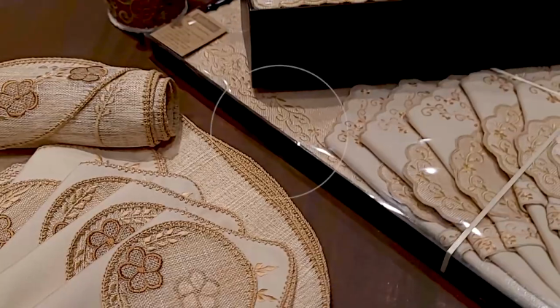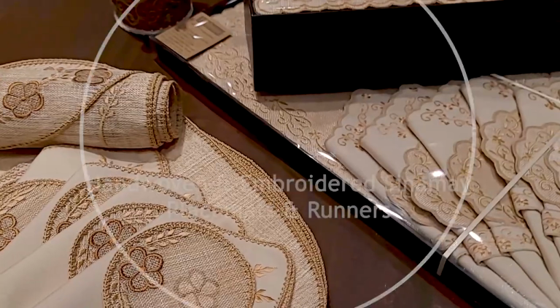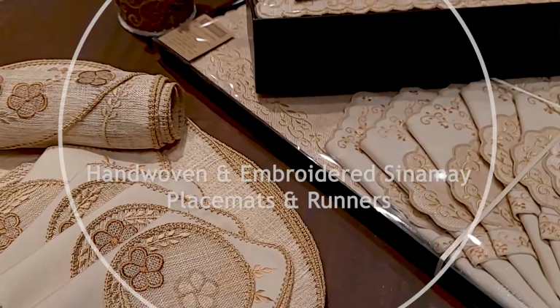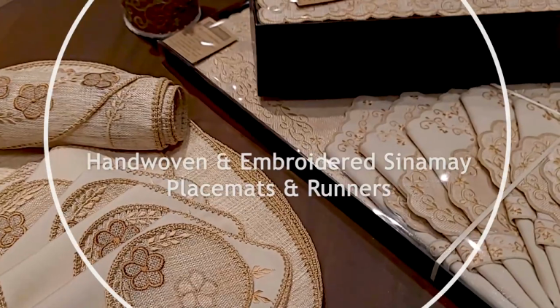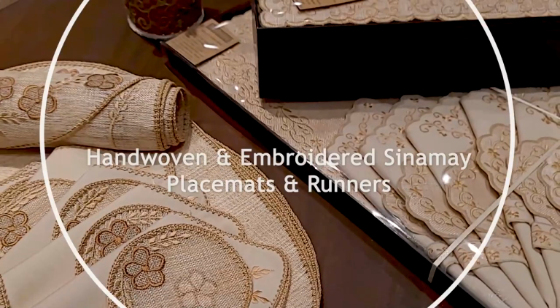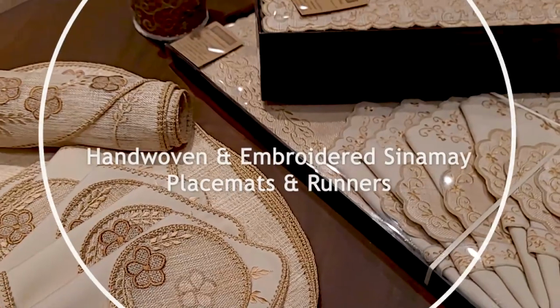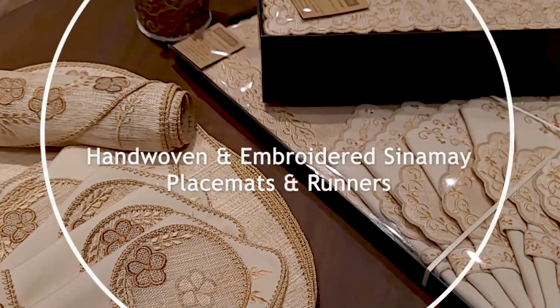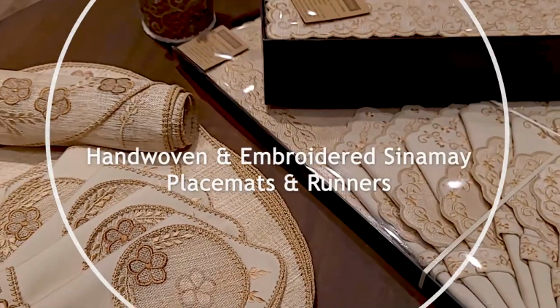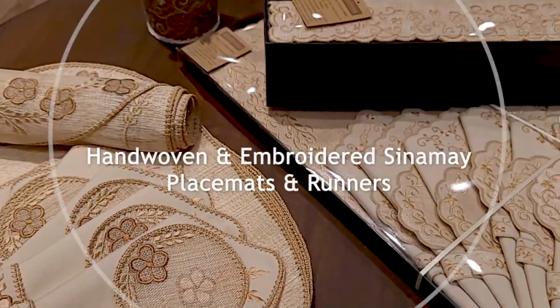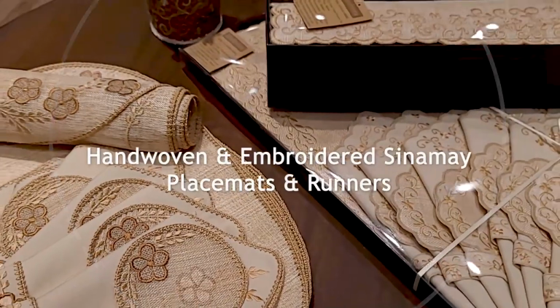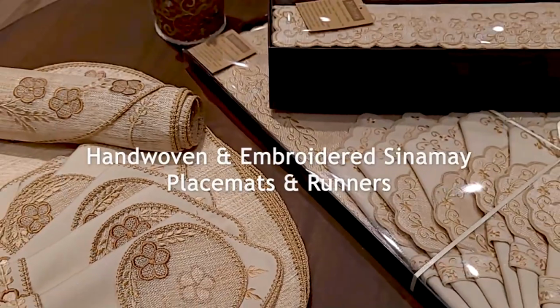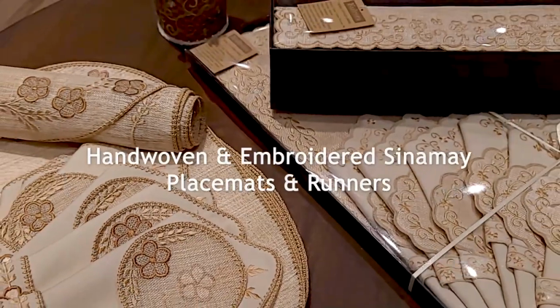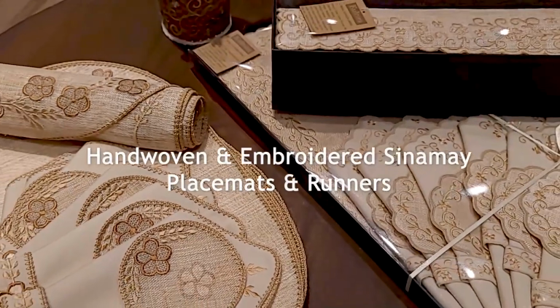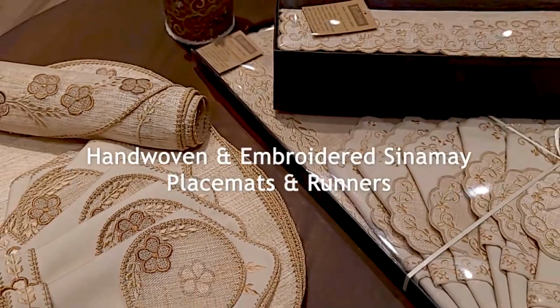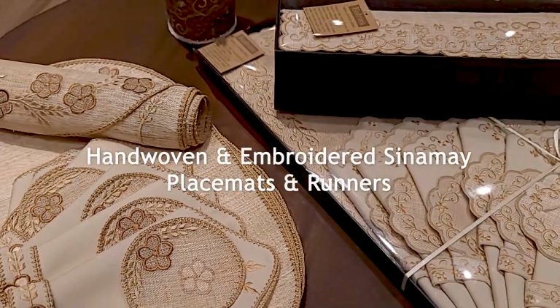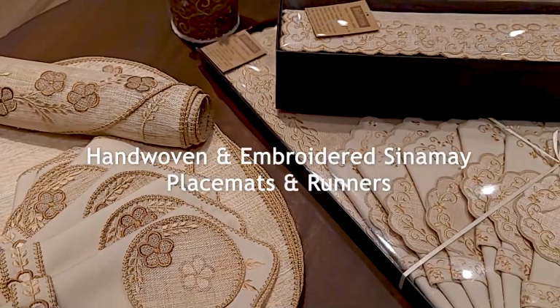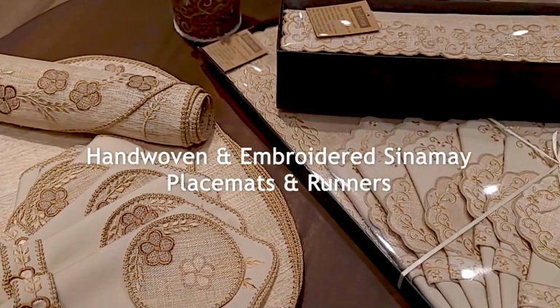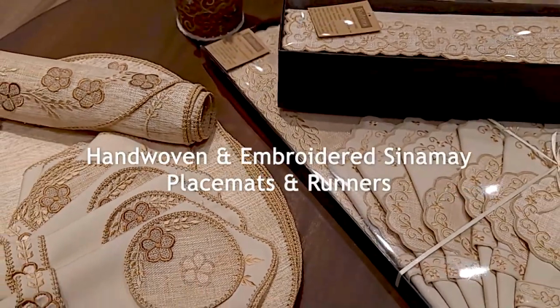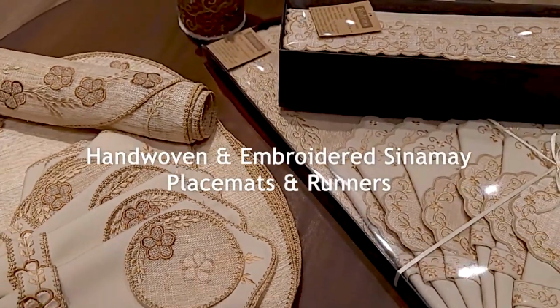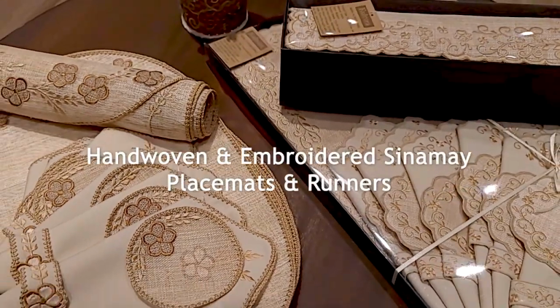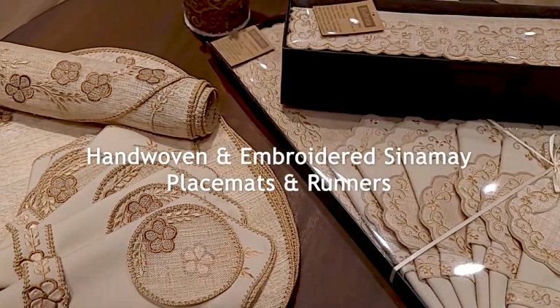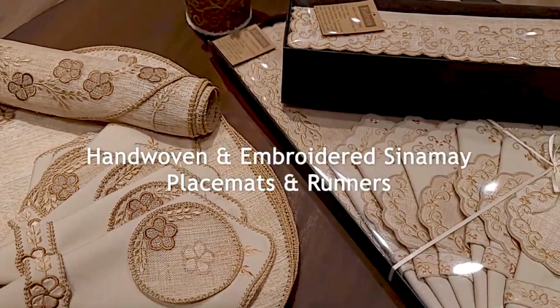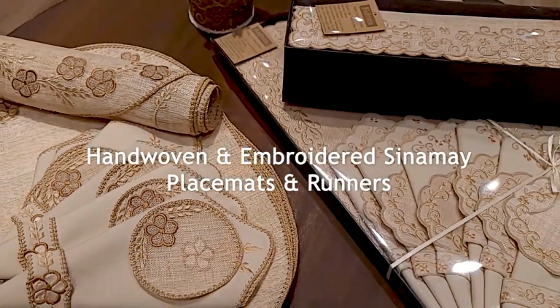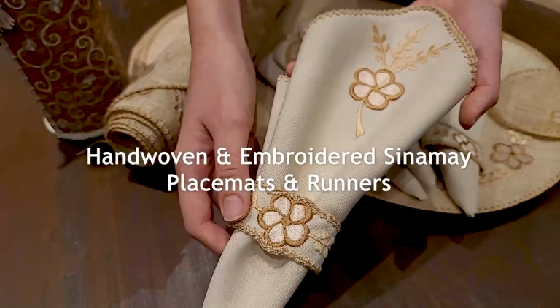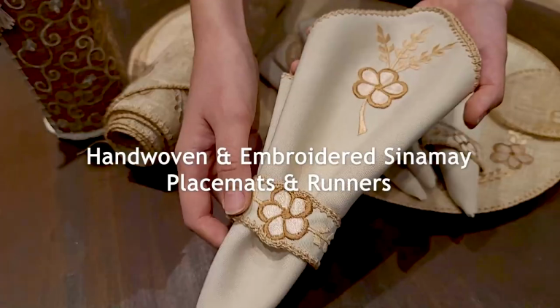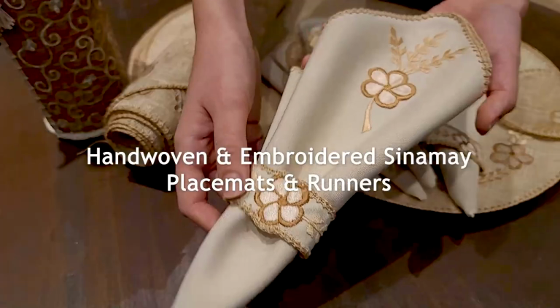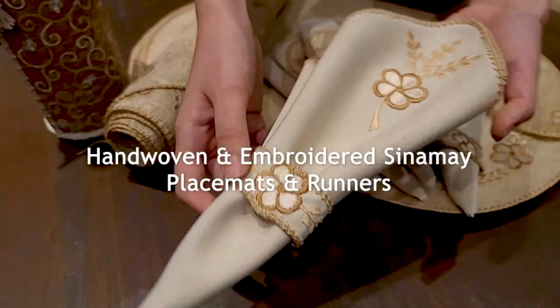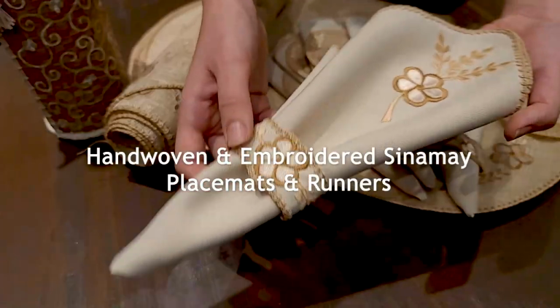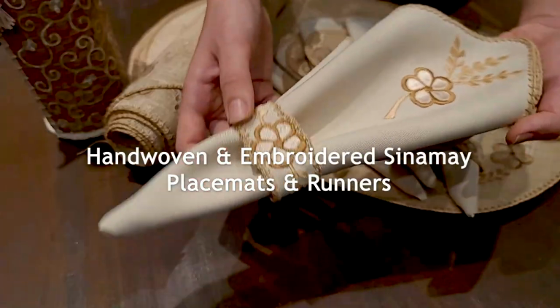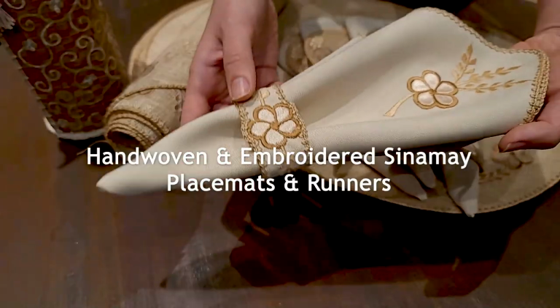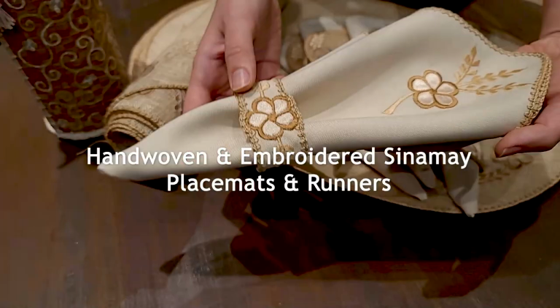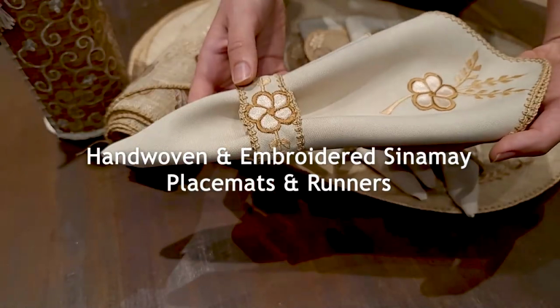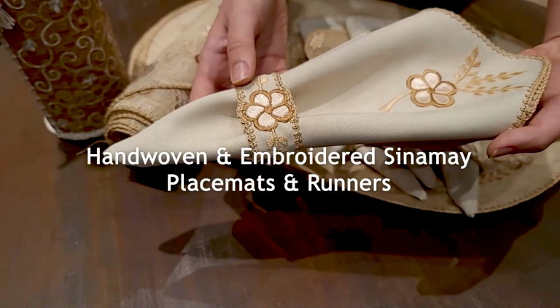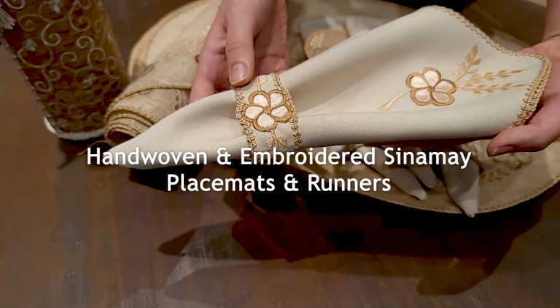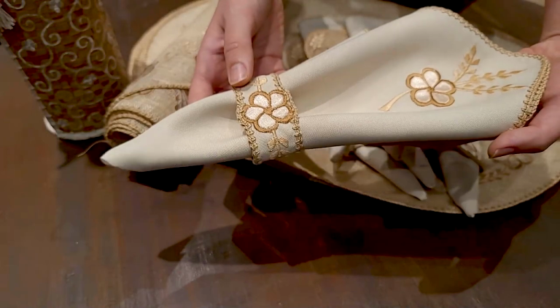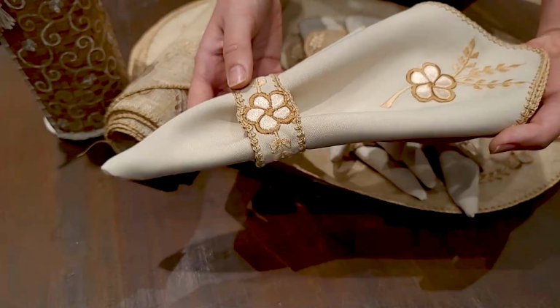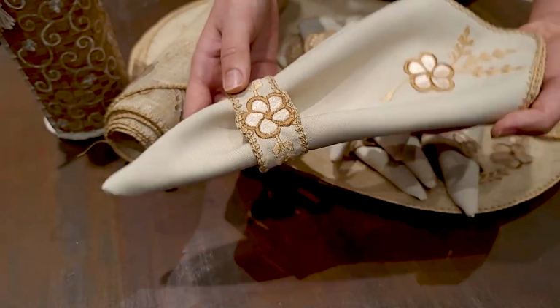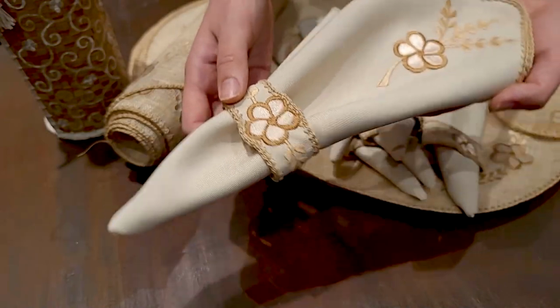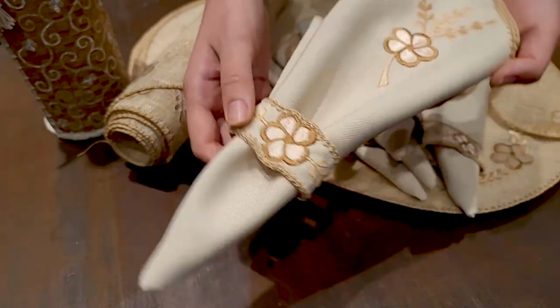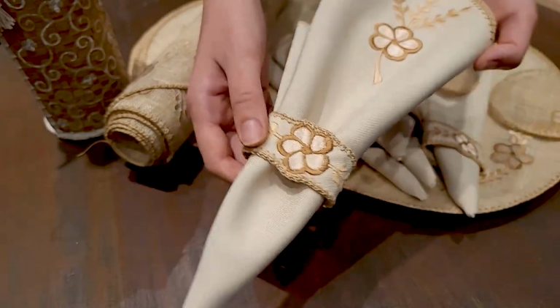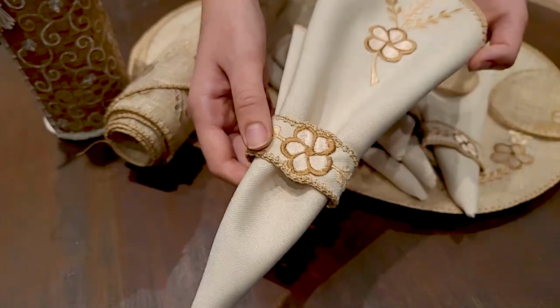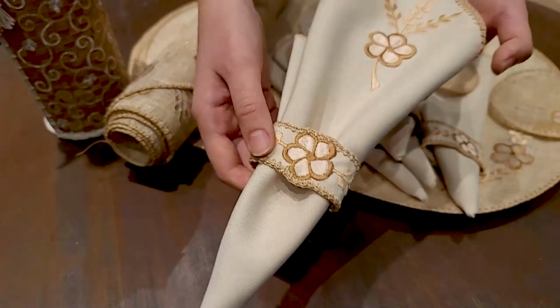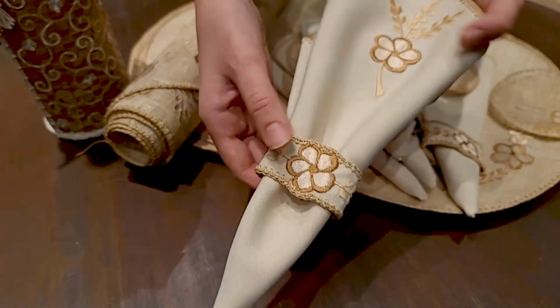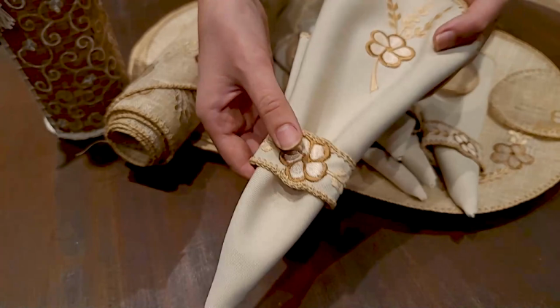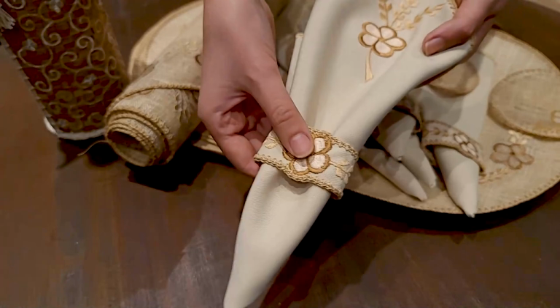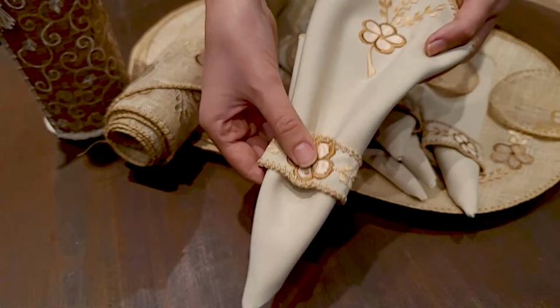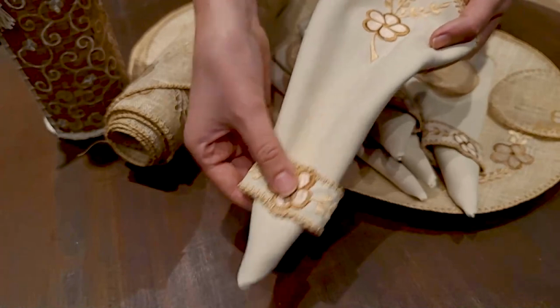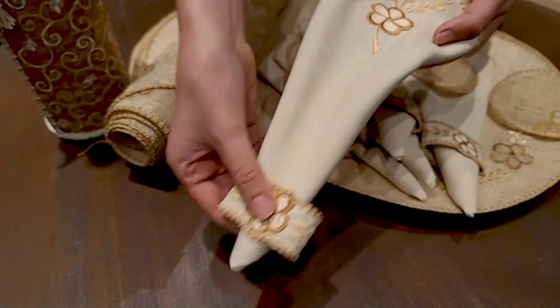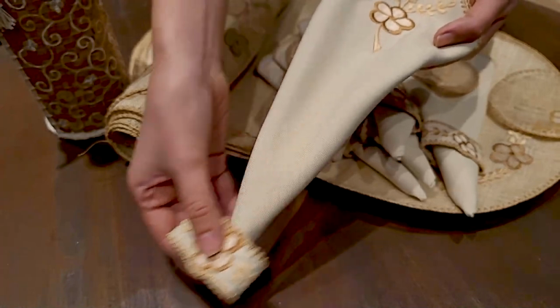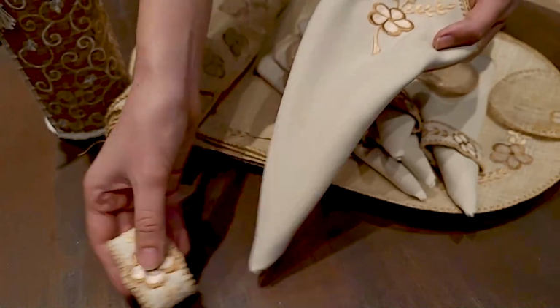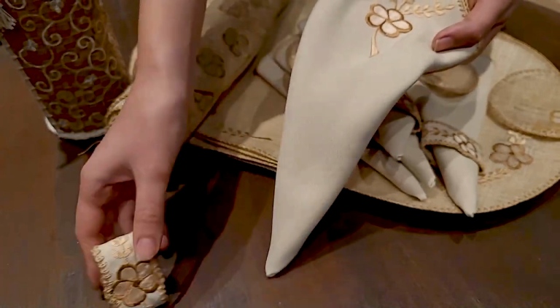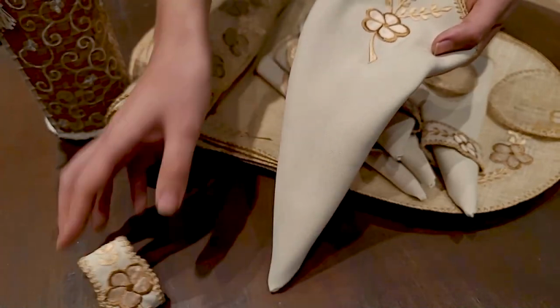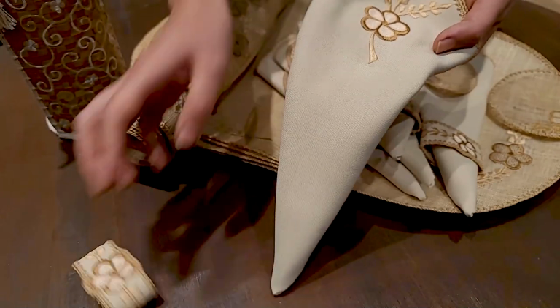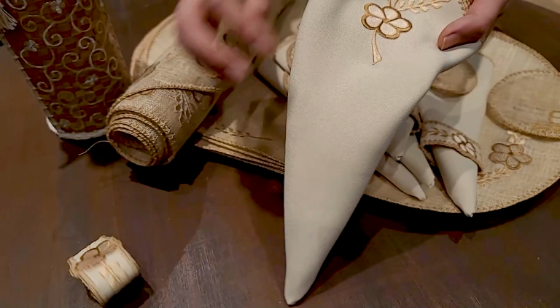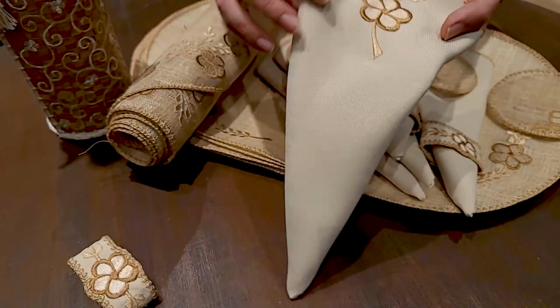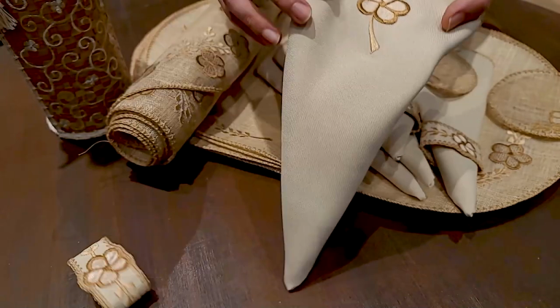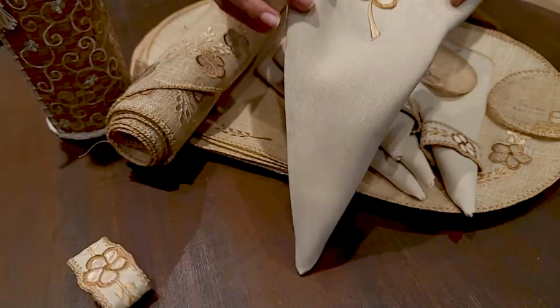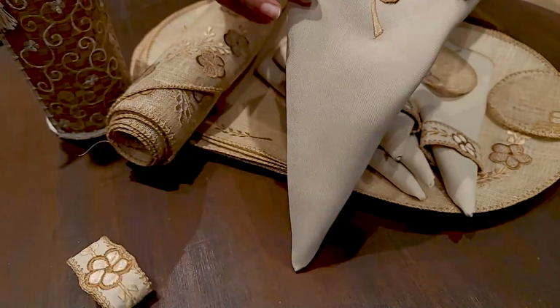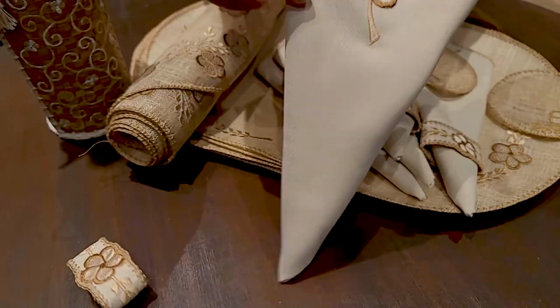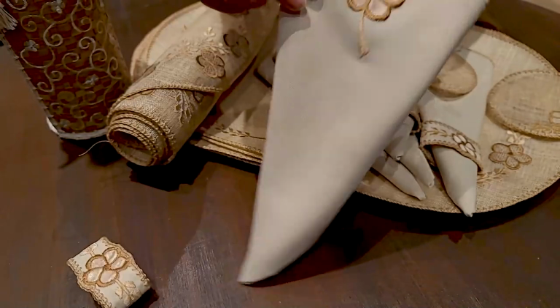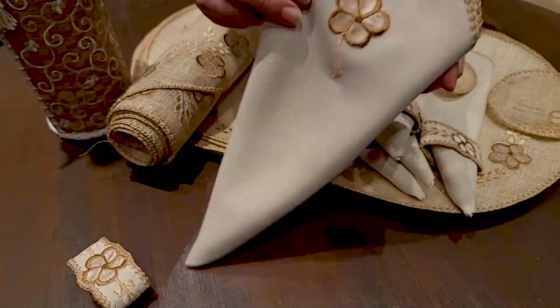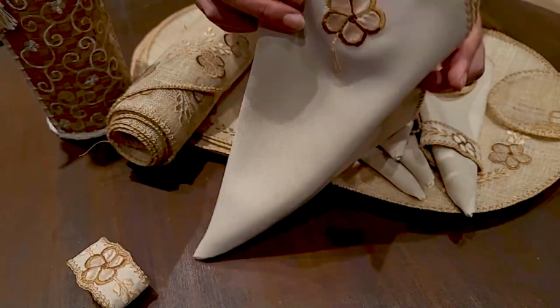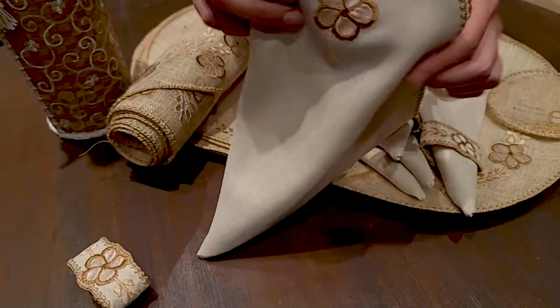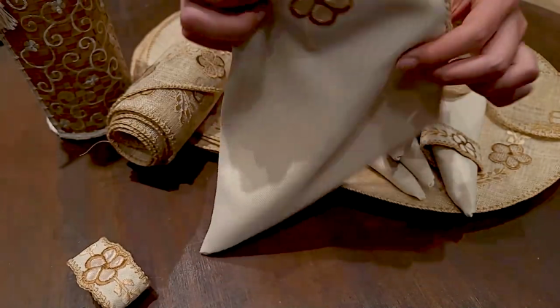Embroidered initials or monograms on placemats and table writers give a little touch of luxury that makes your gifts more special.